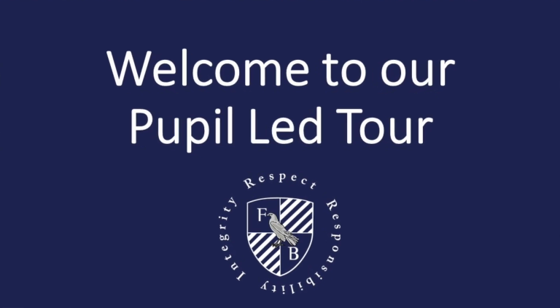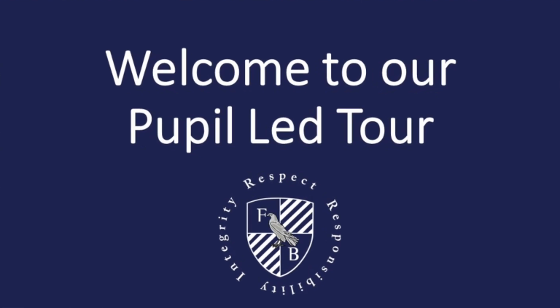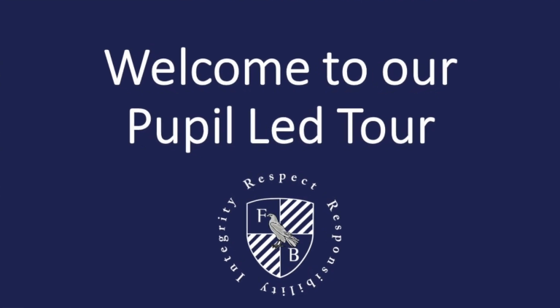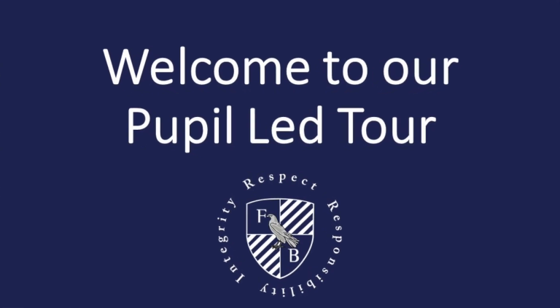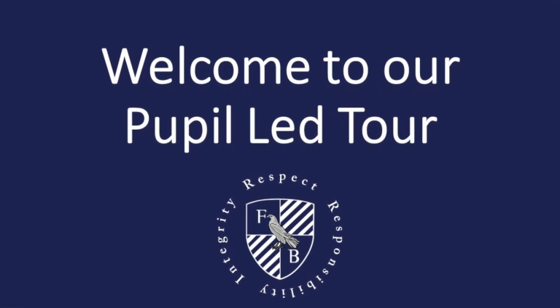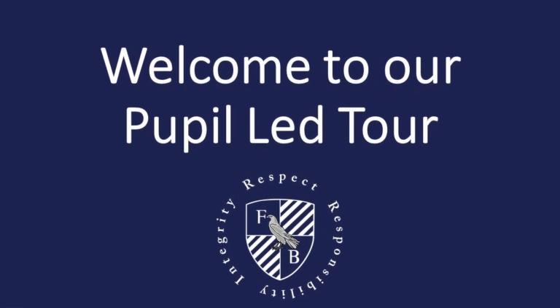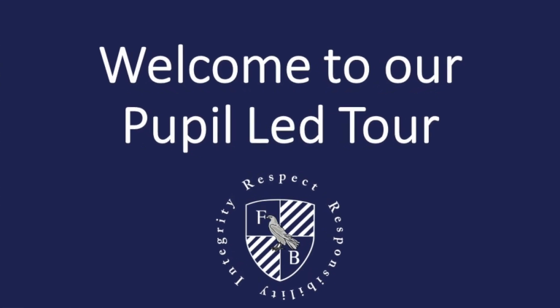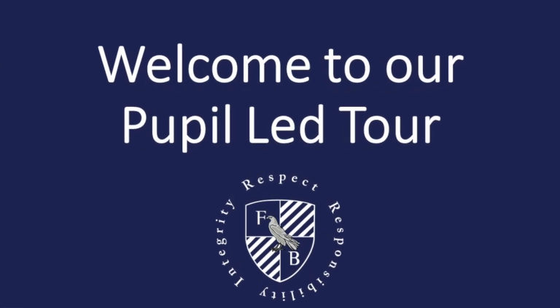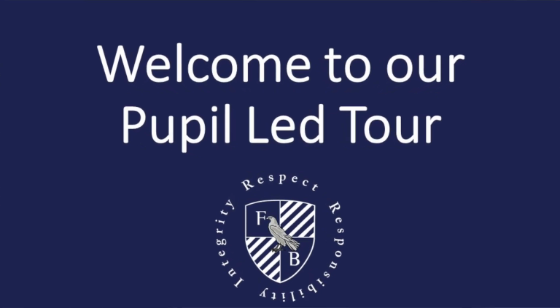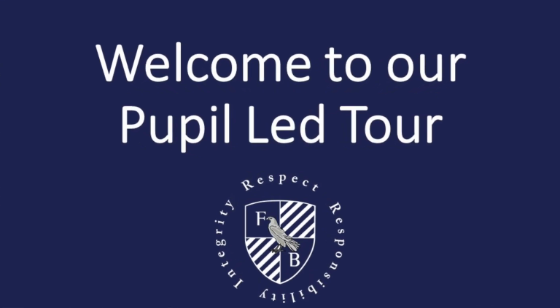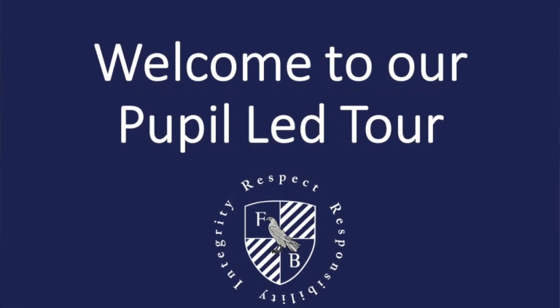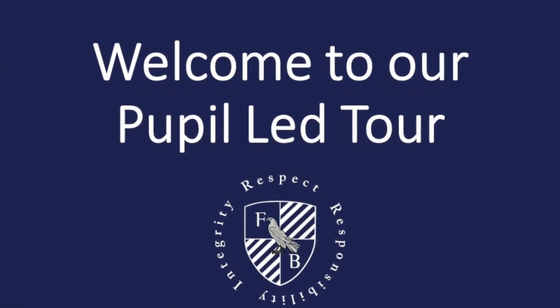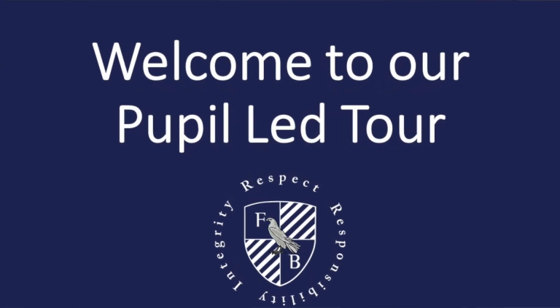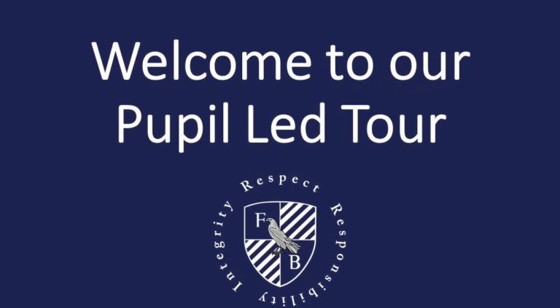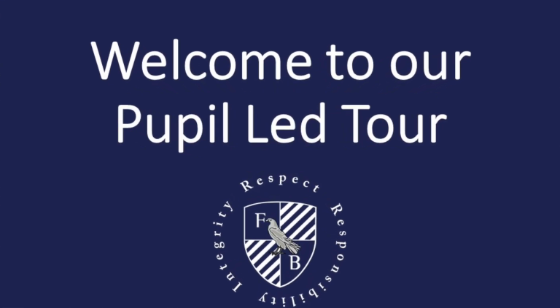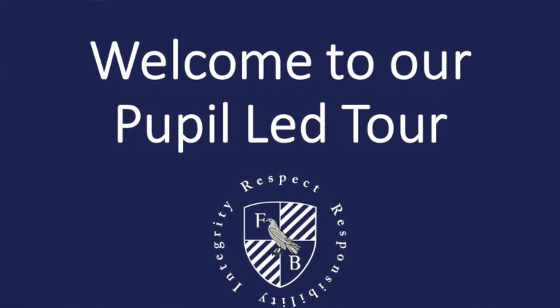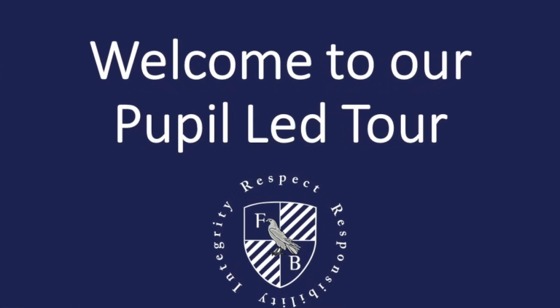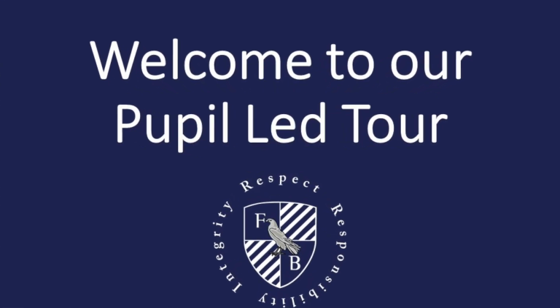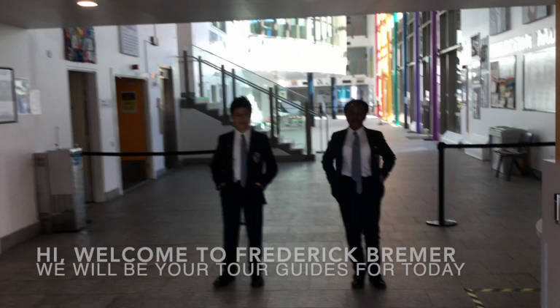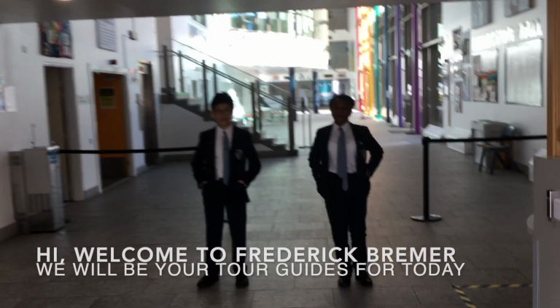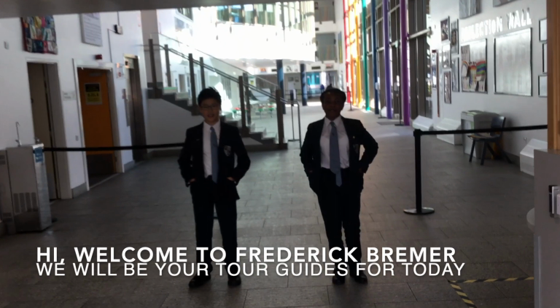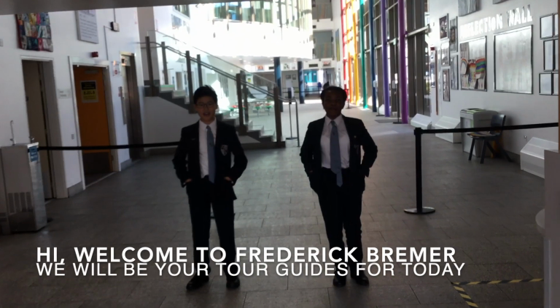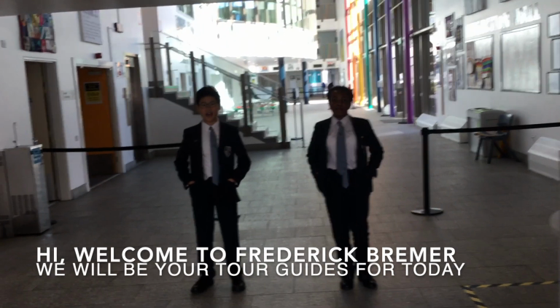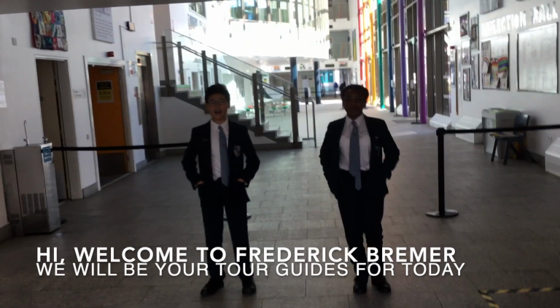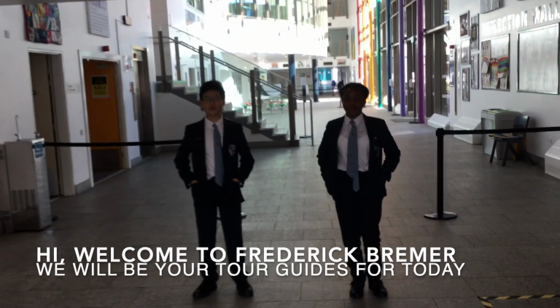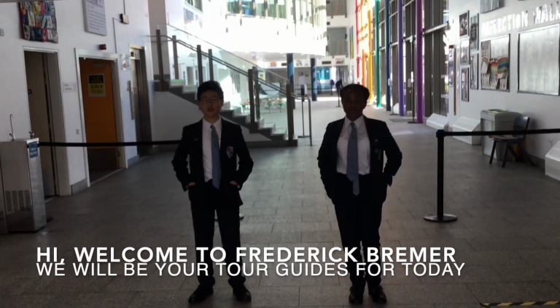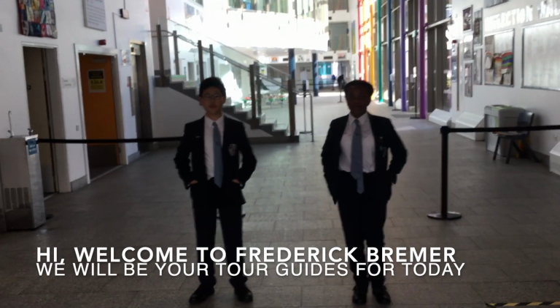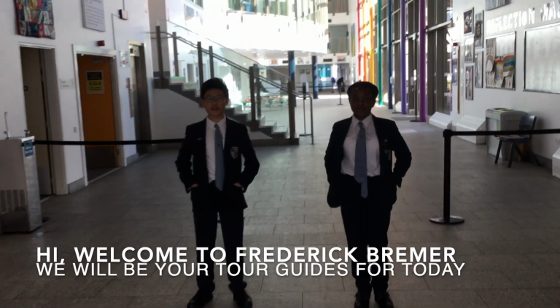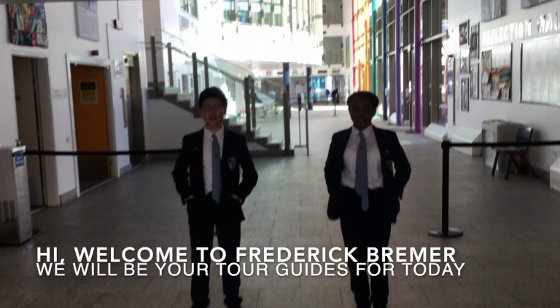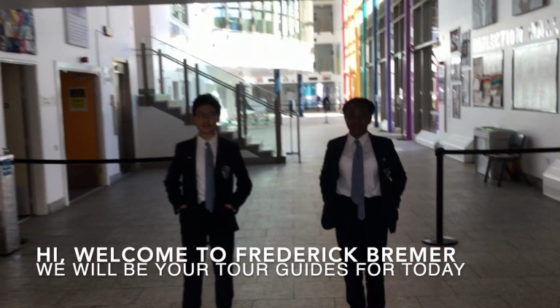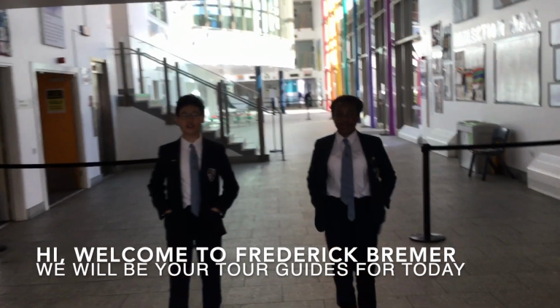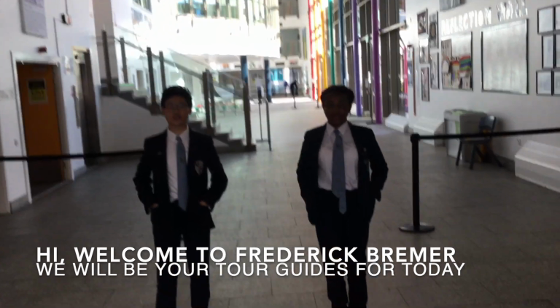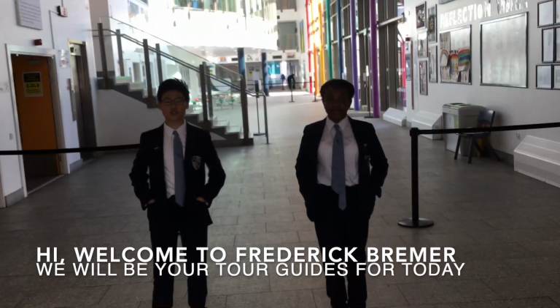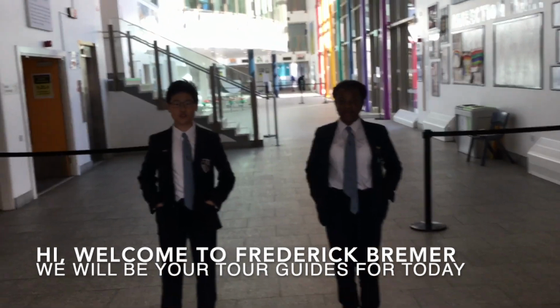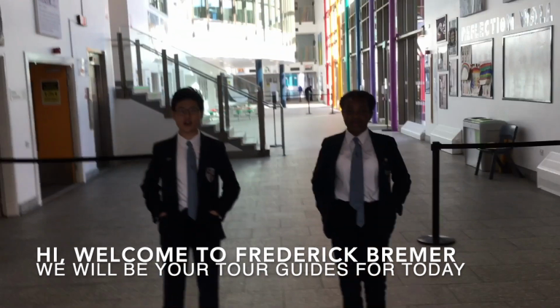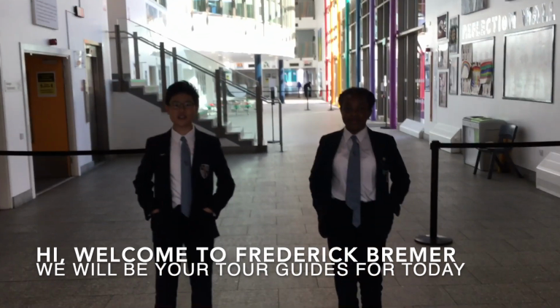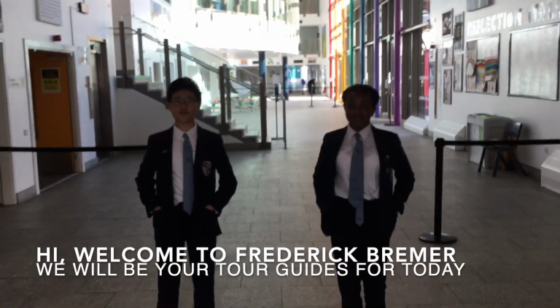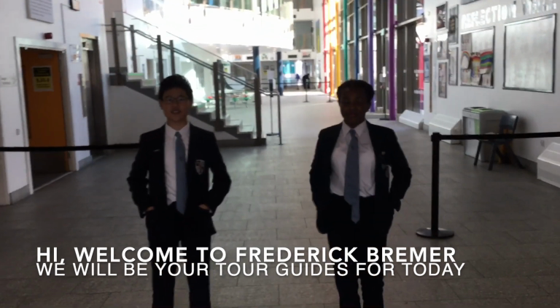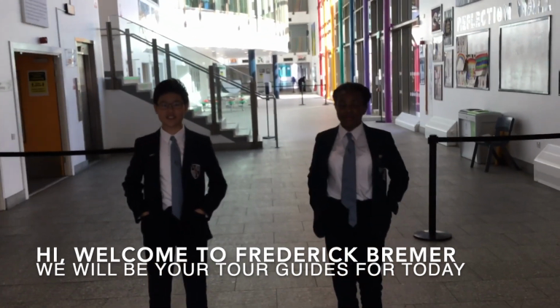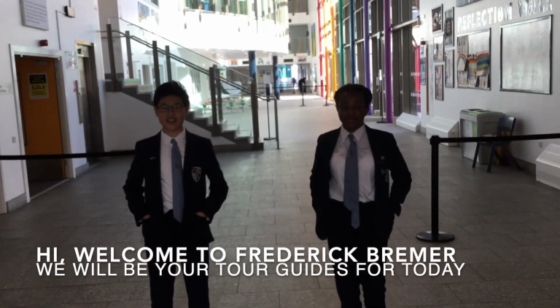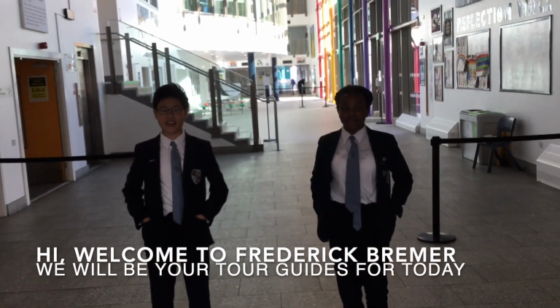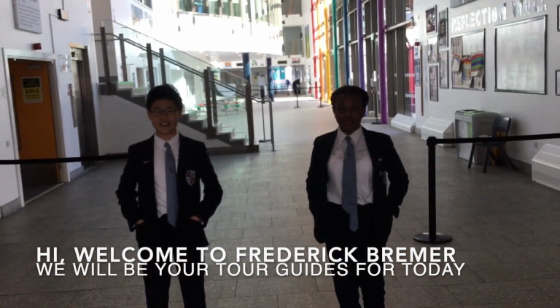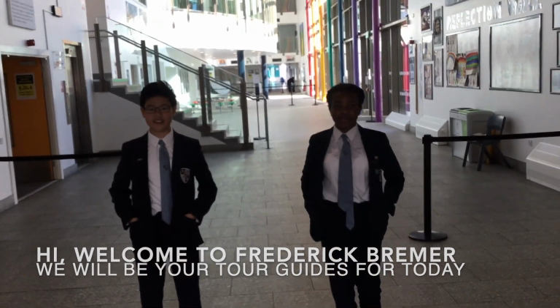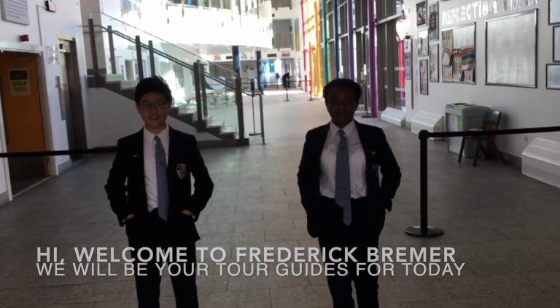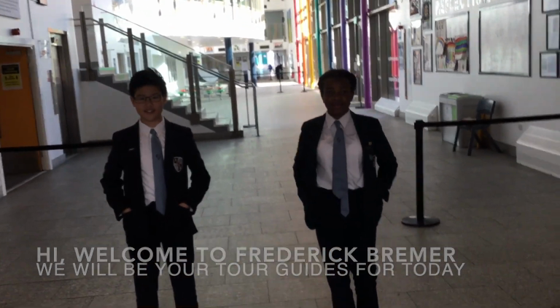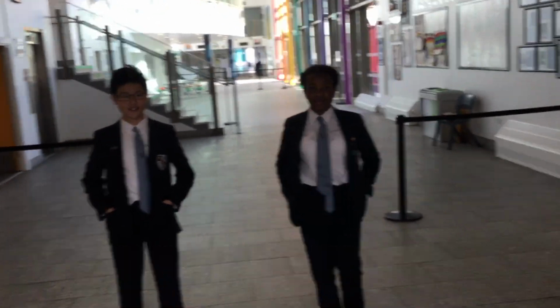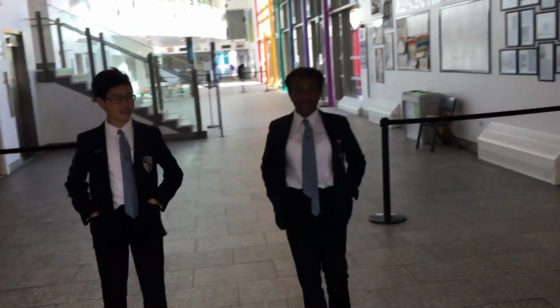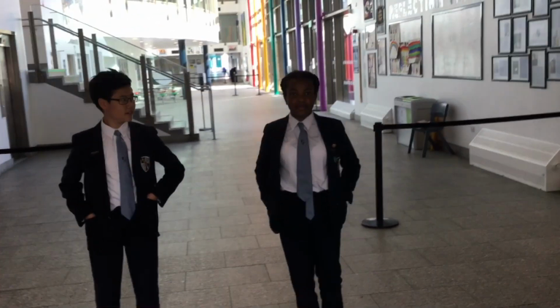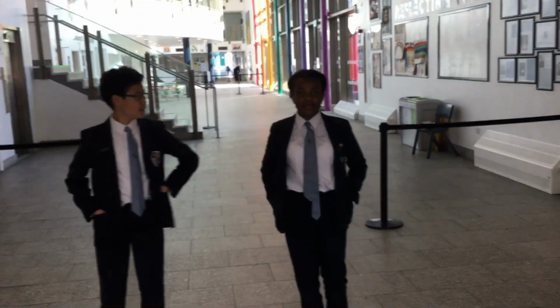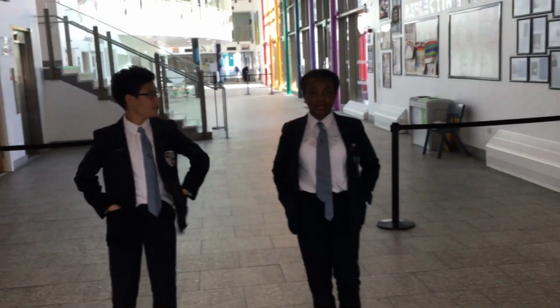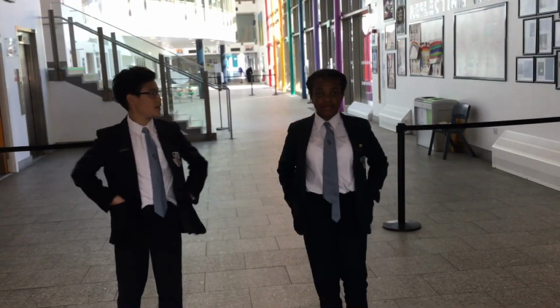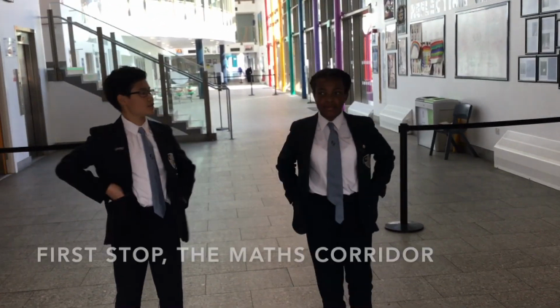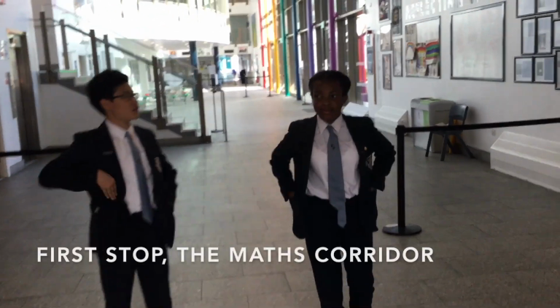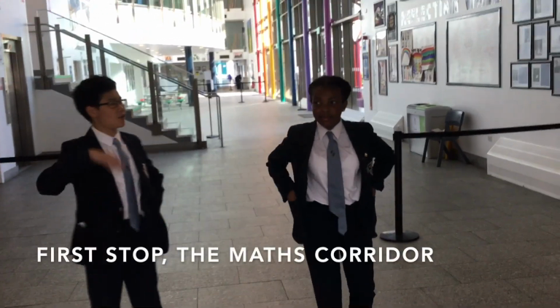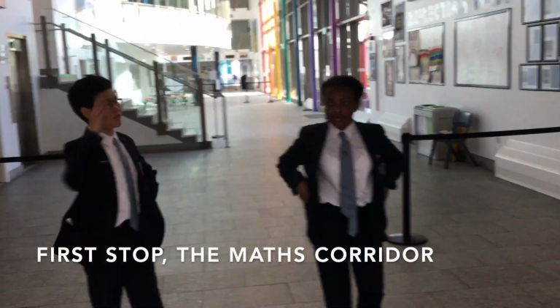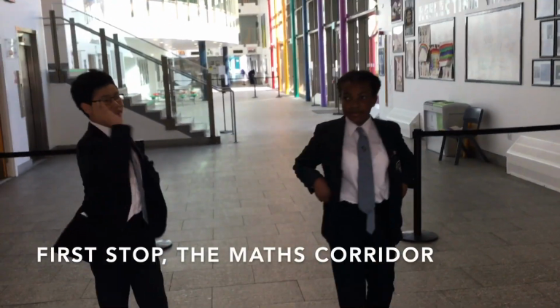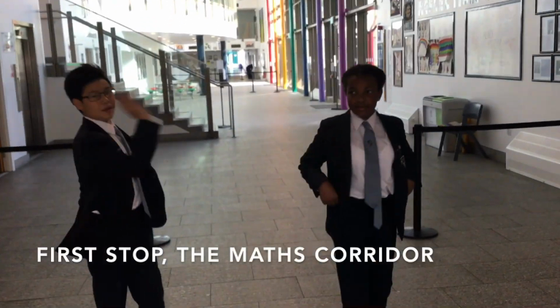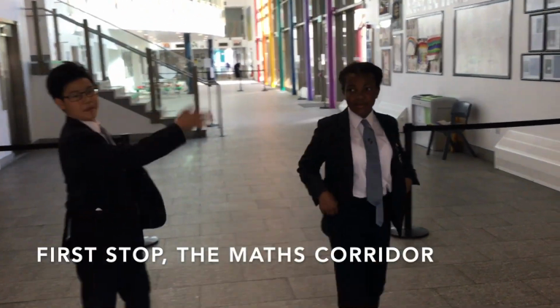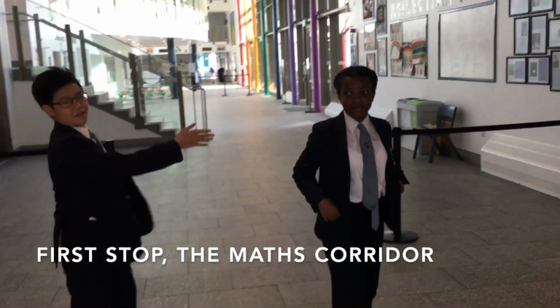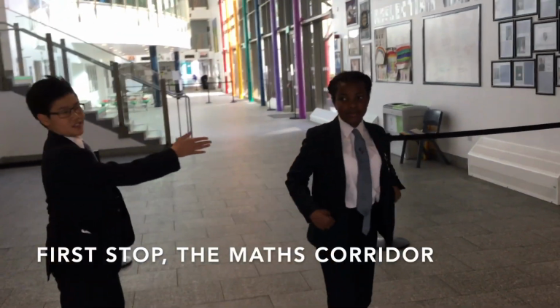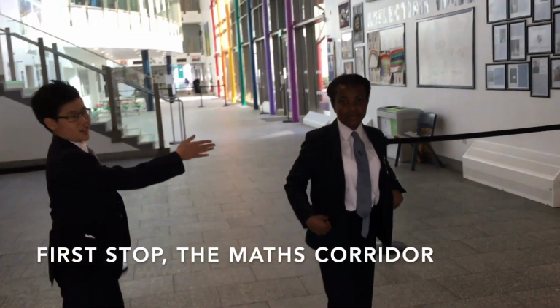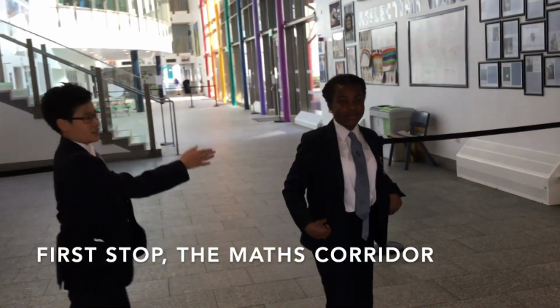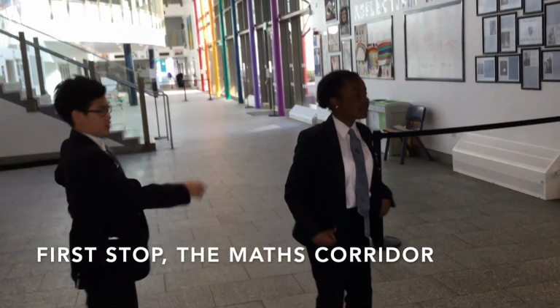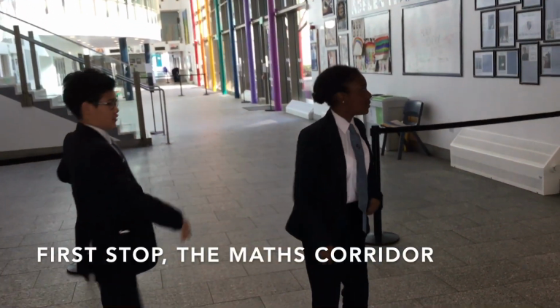Hi, welcome to Project Forever, and we'll be your tour guides for today. First up, the maths corridor.